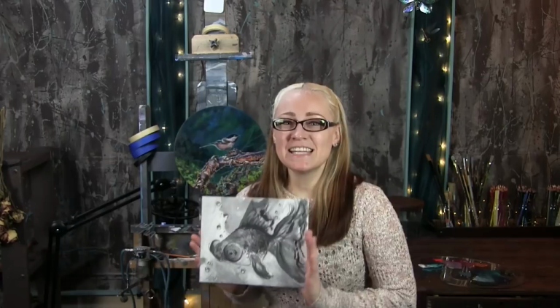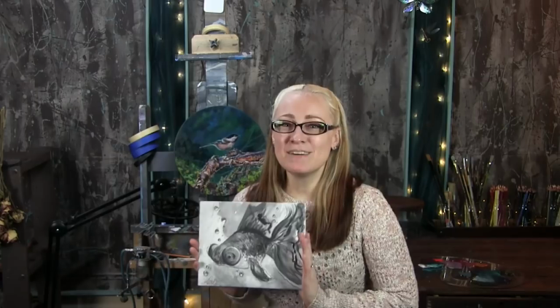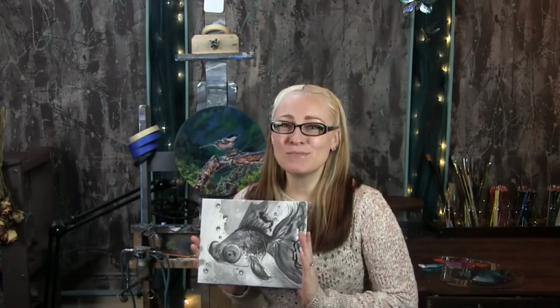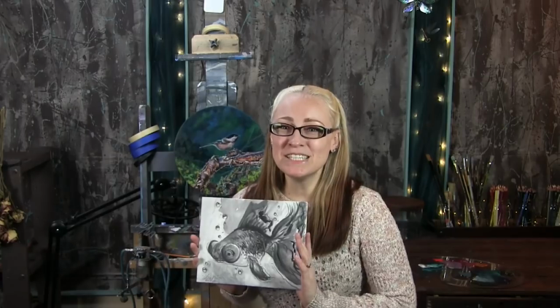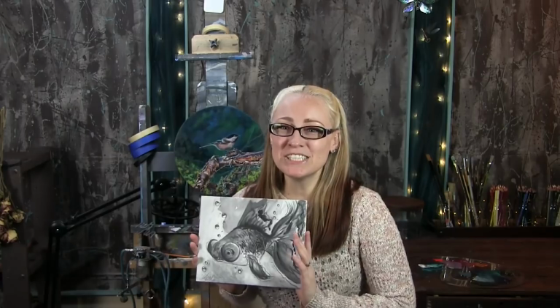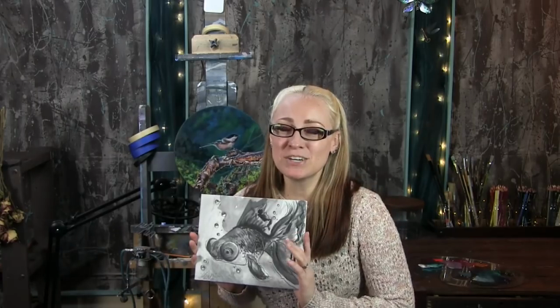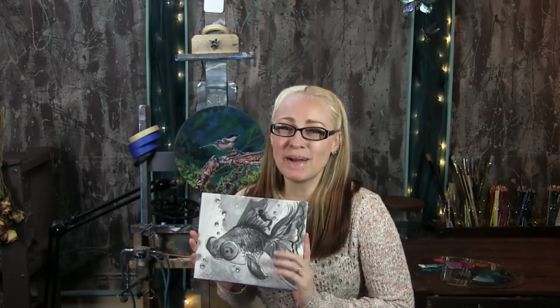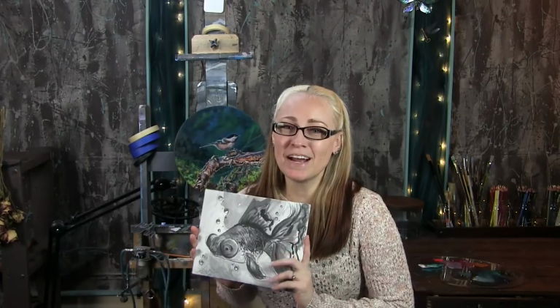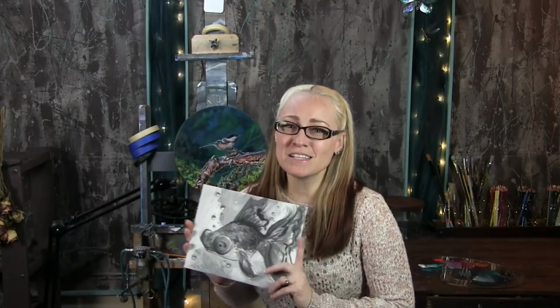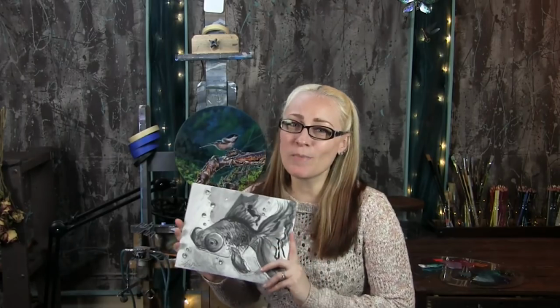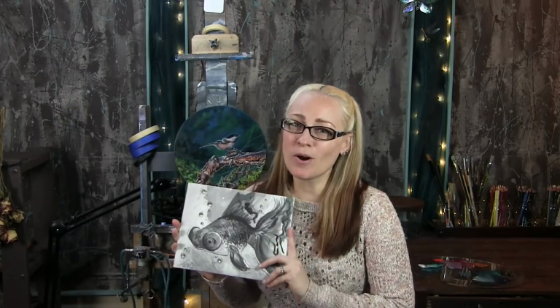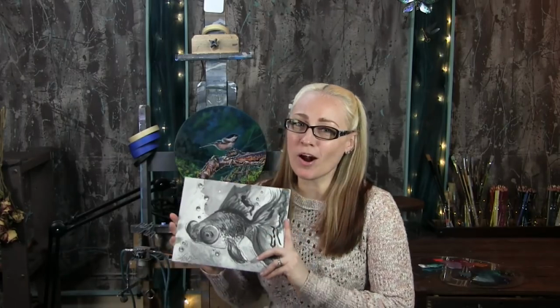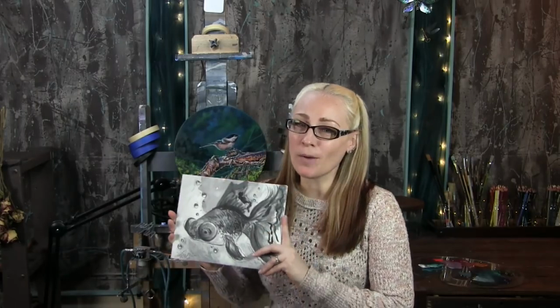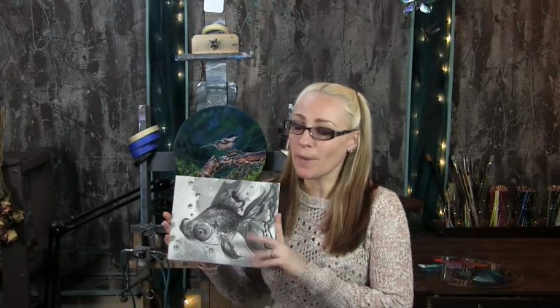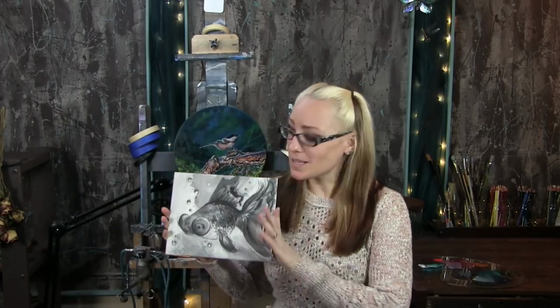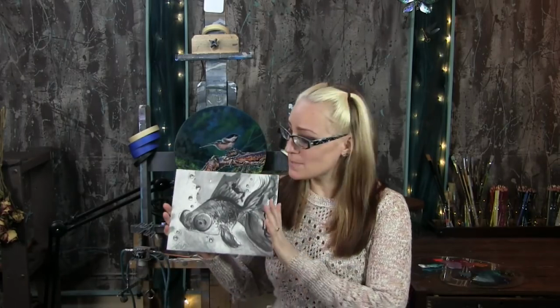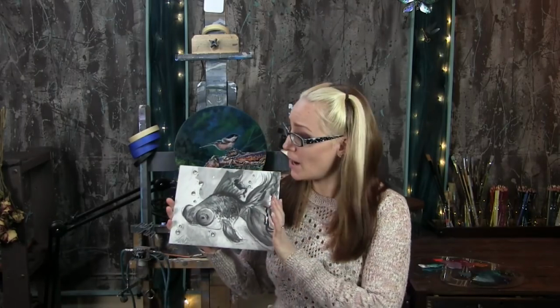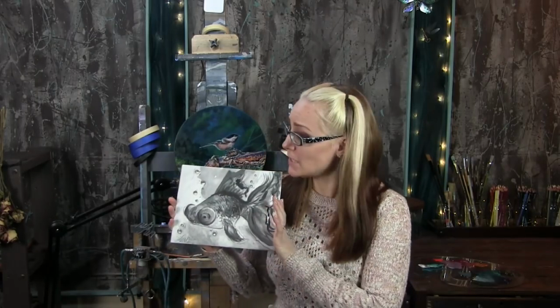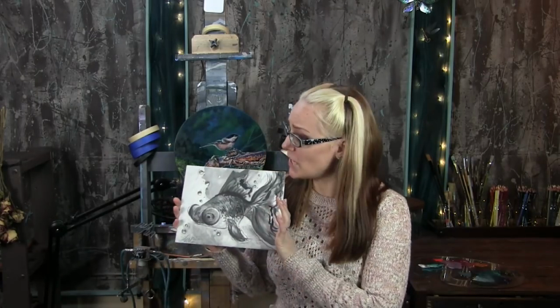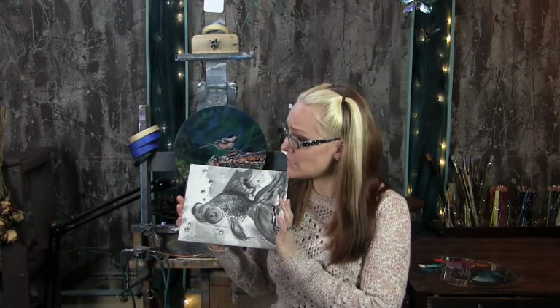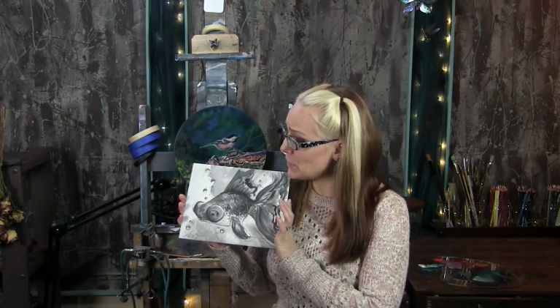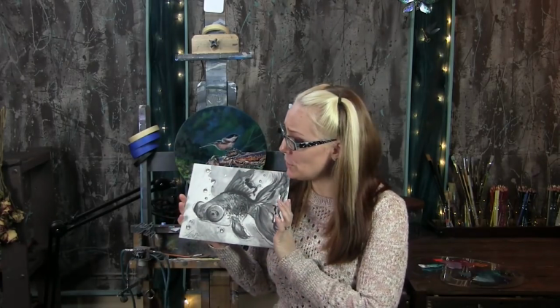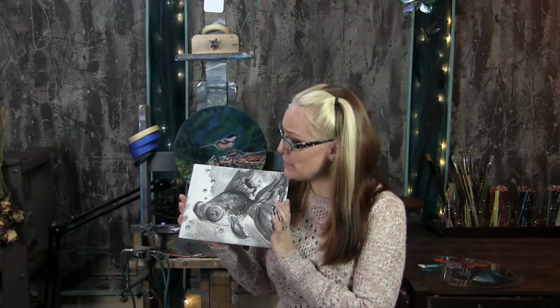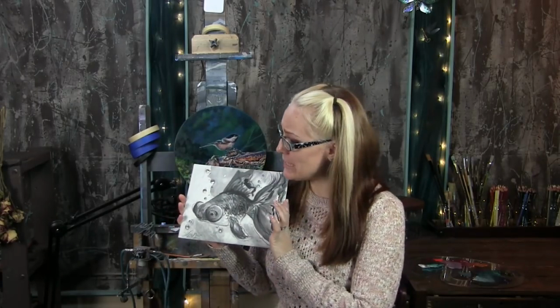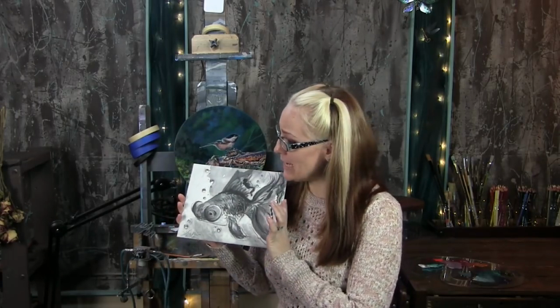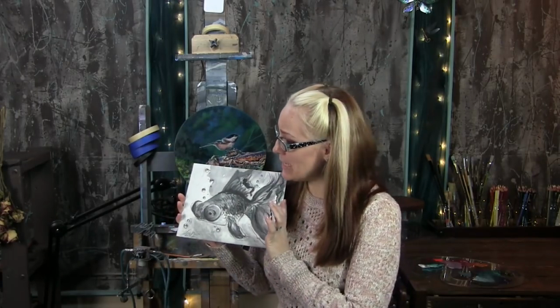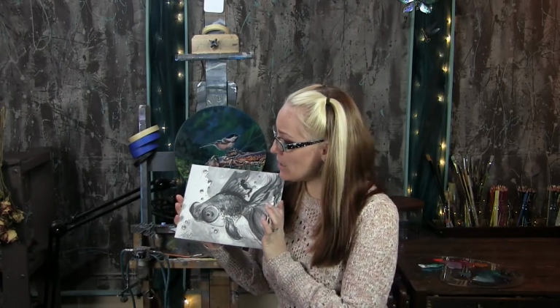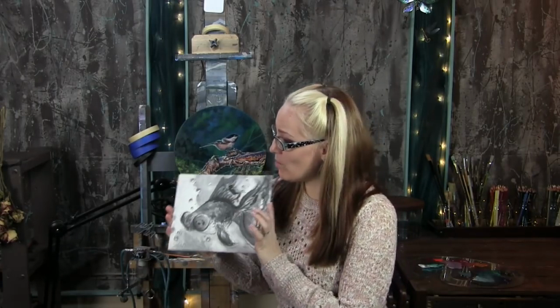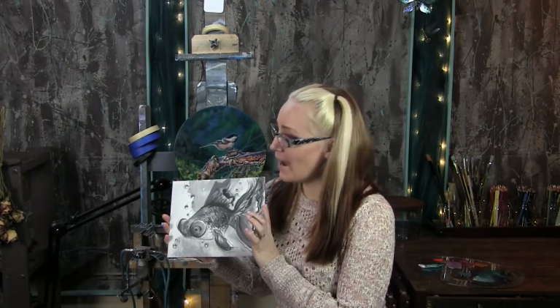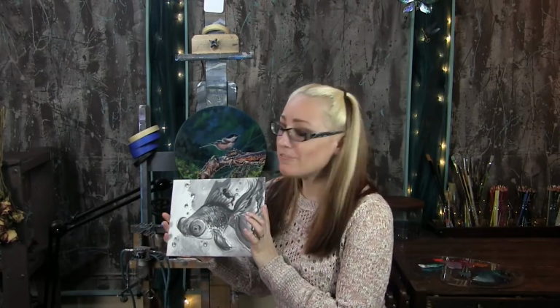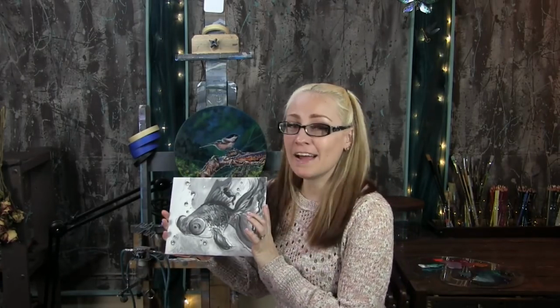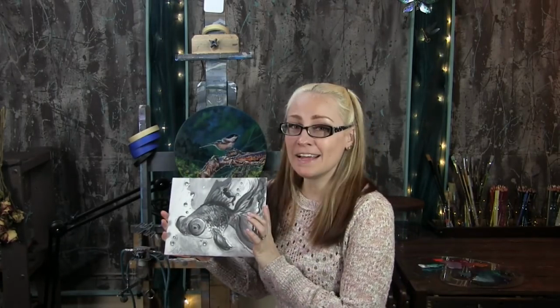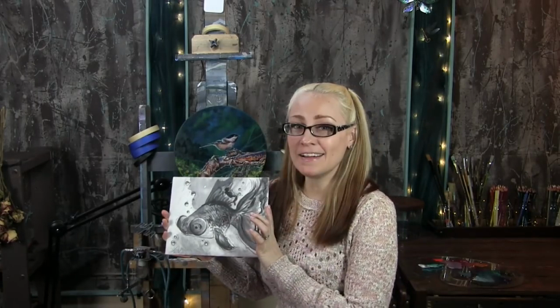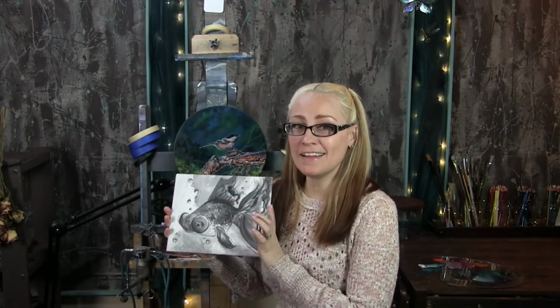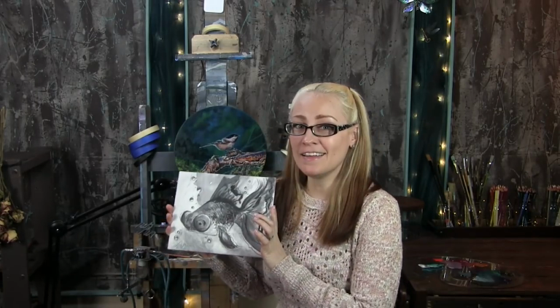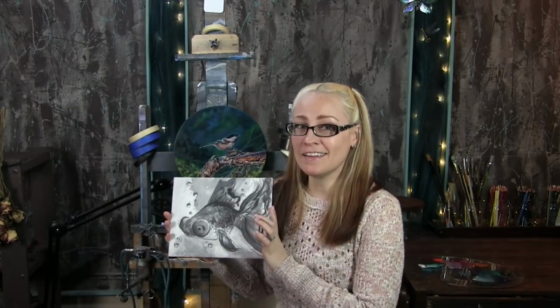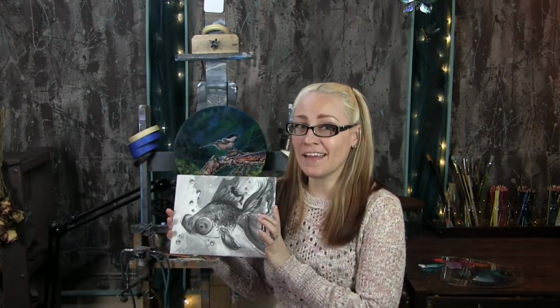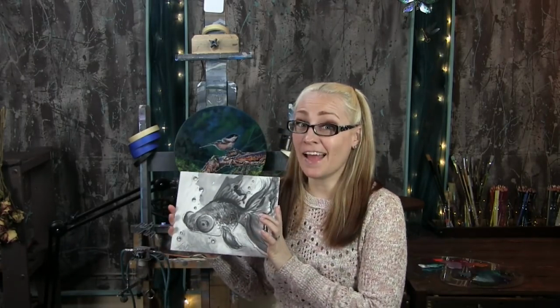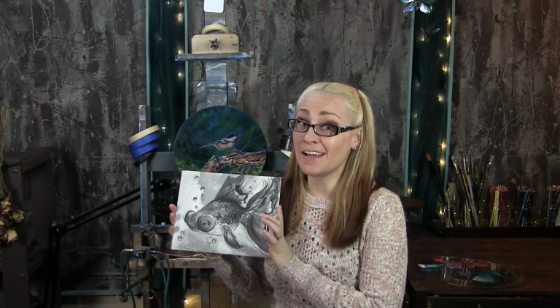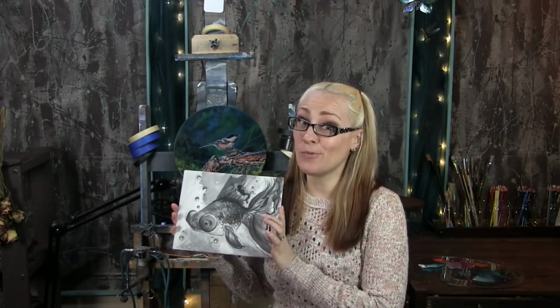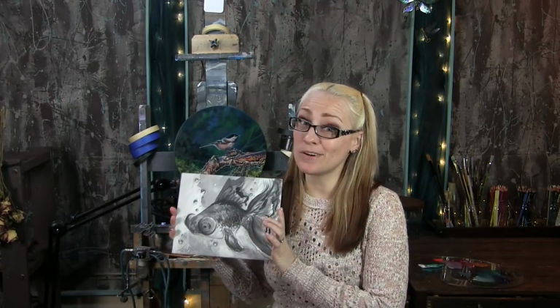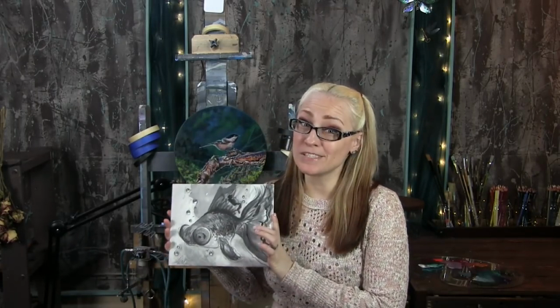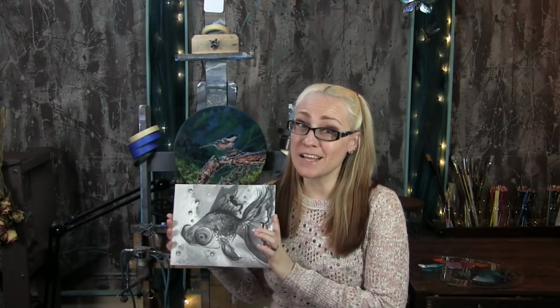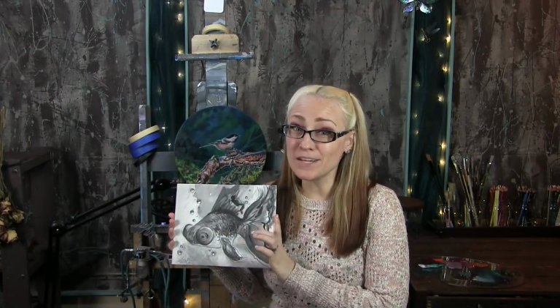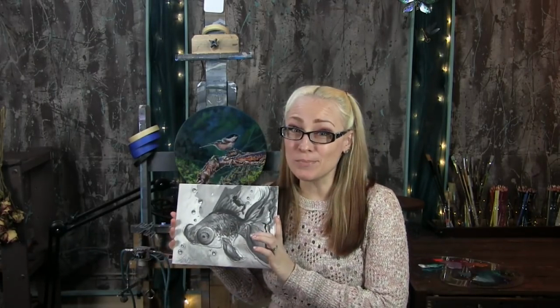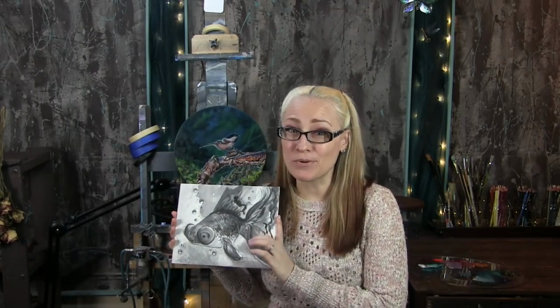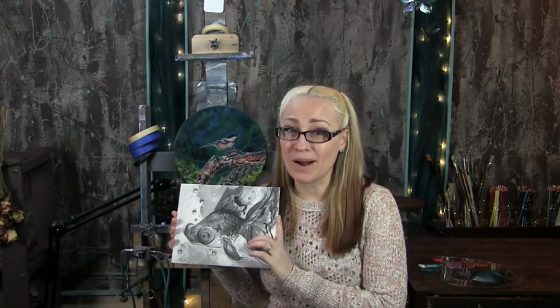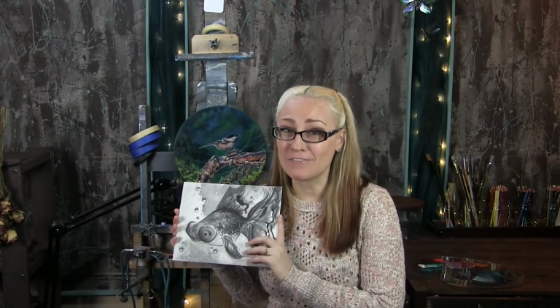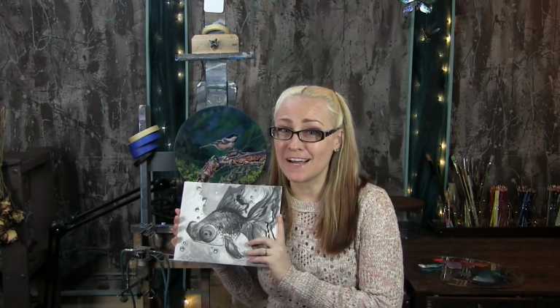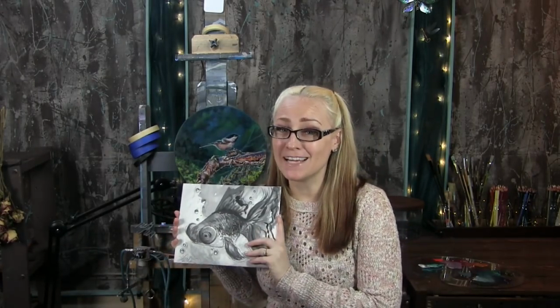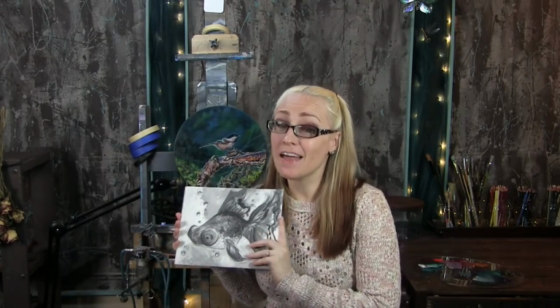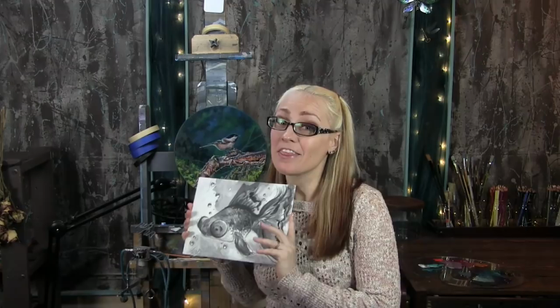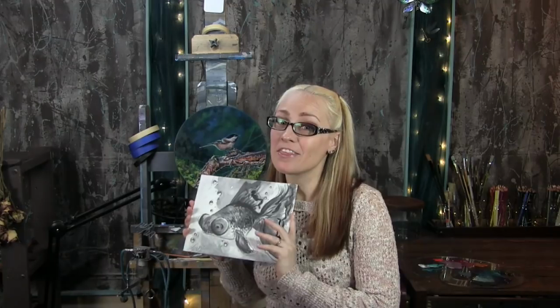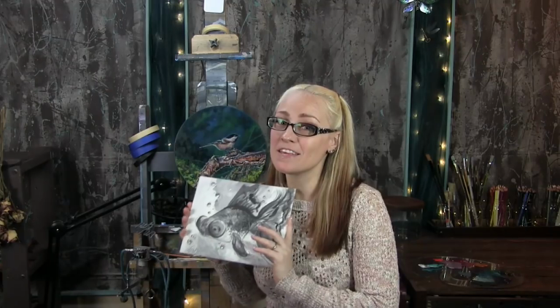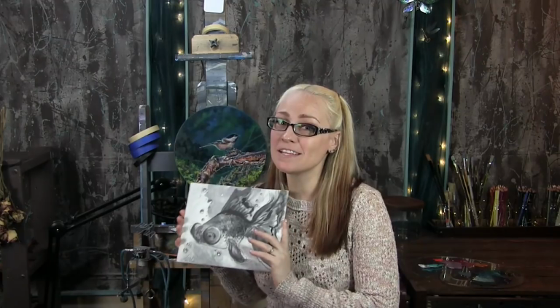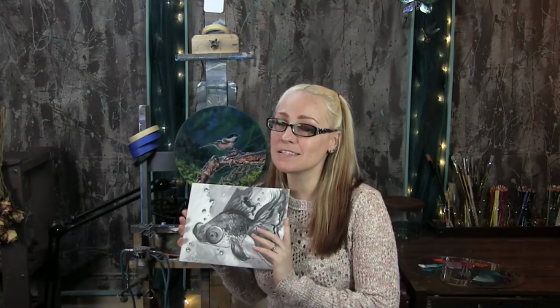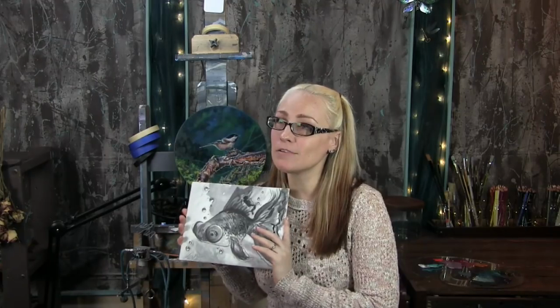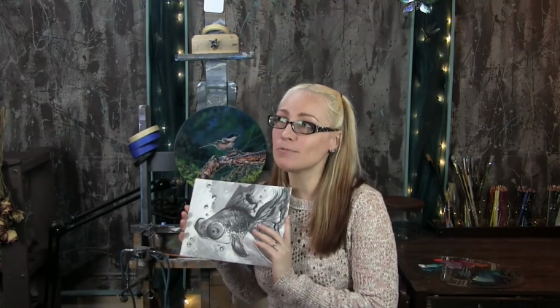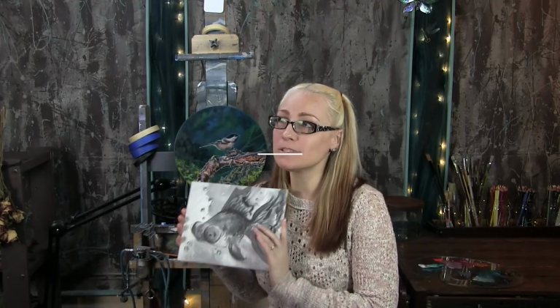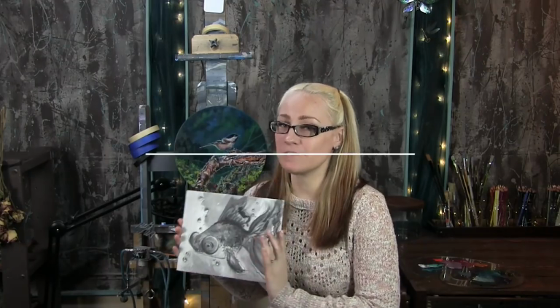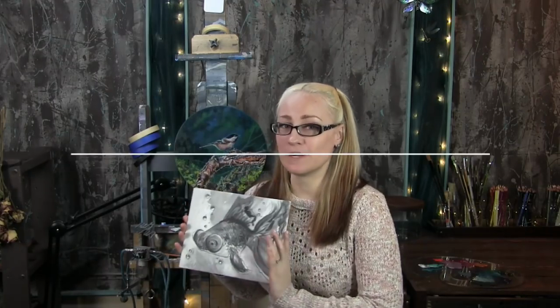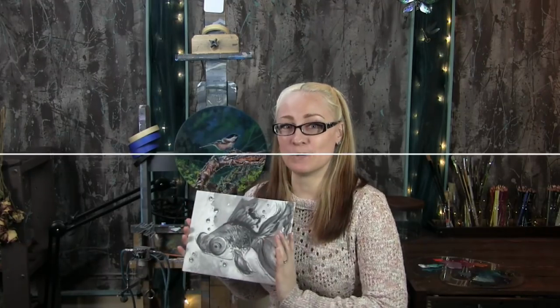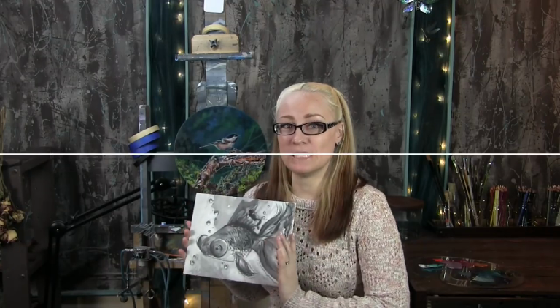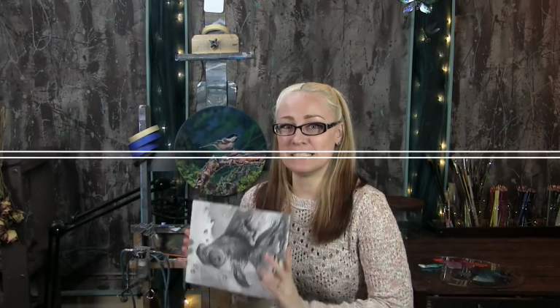Today I'm going to share my Smart Art Box project using graphite, ink, and water-soluble graphite. This was a fun one.